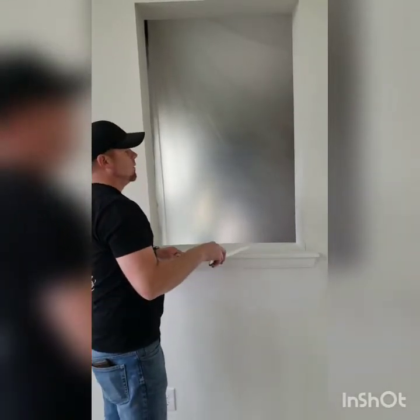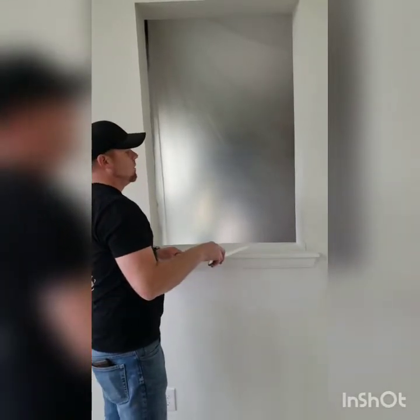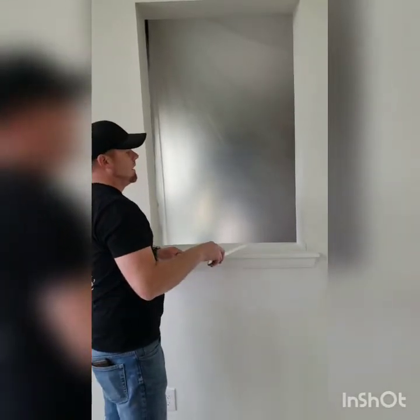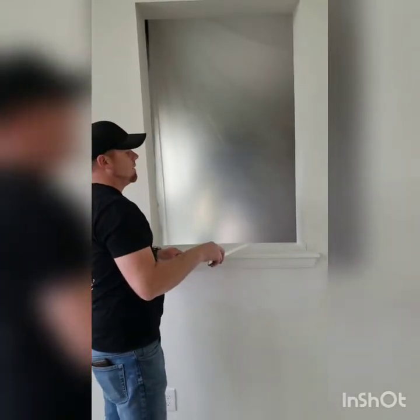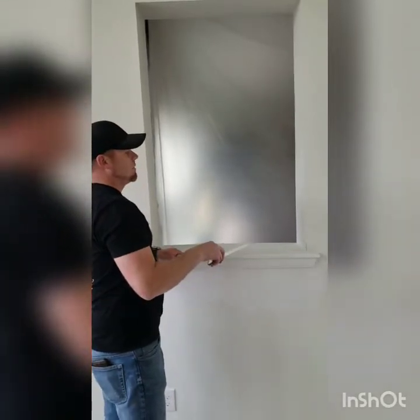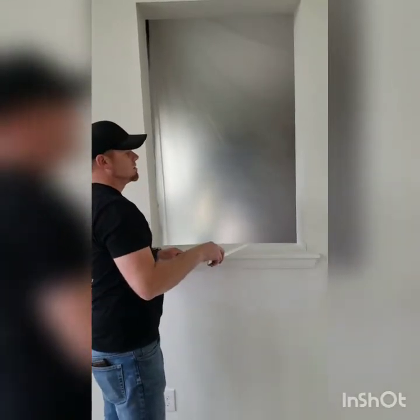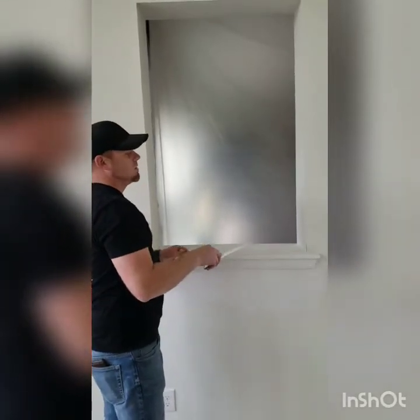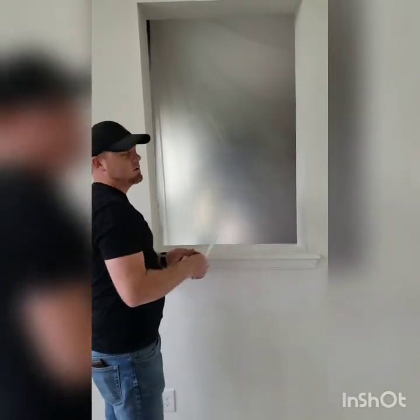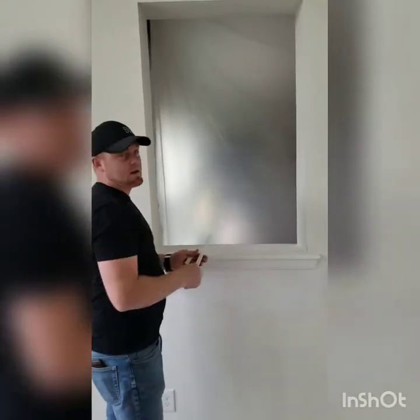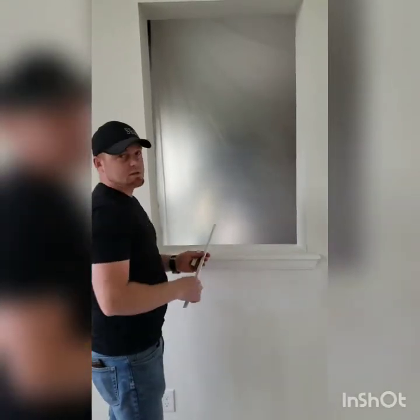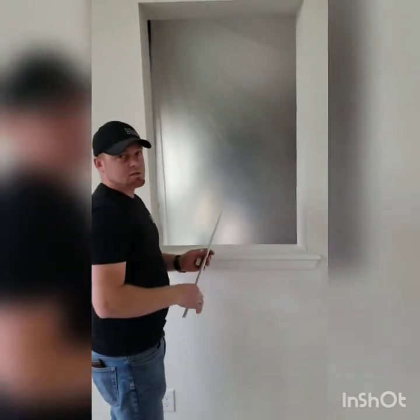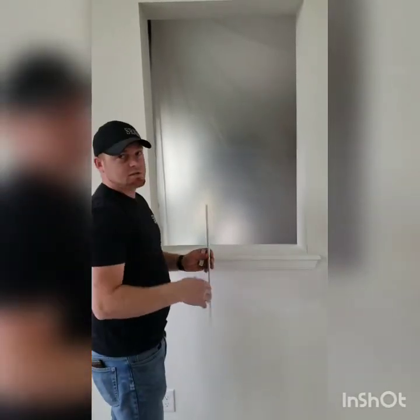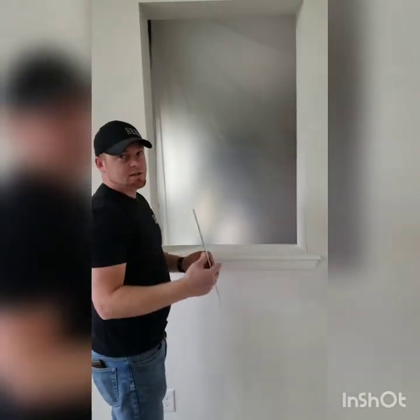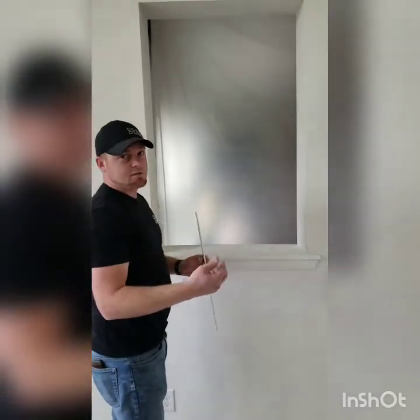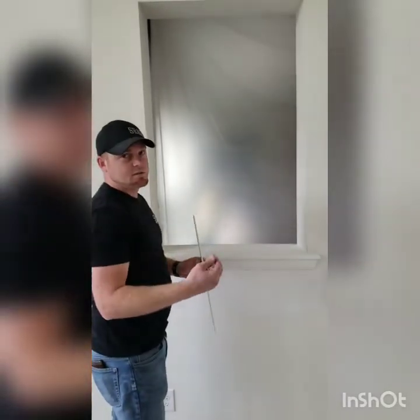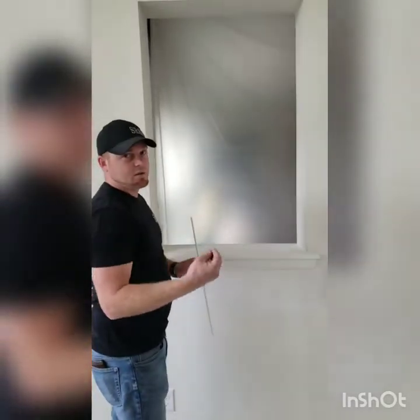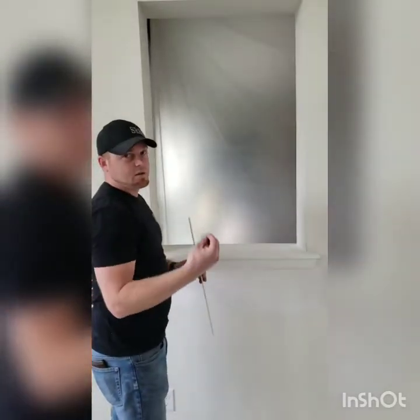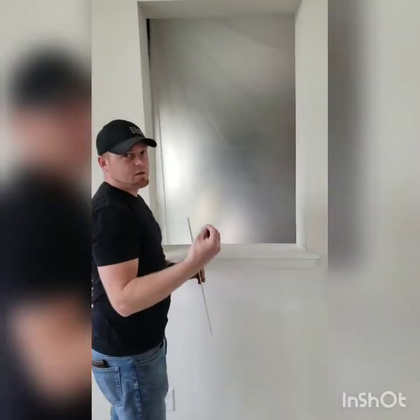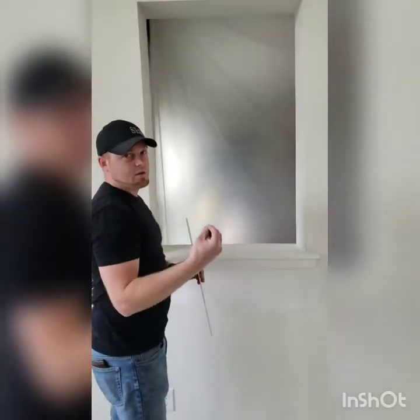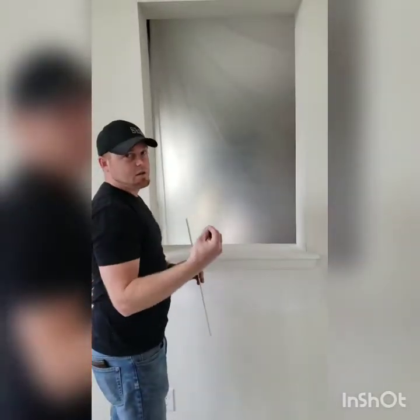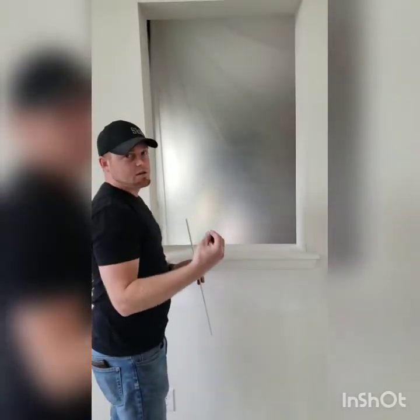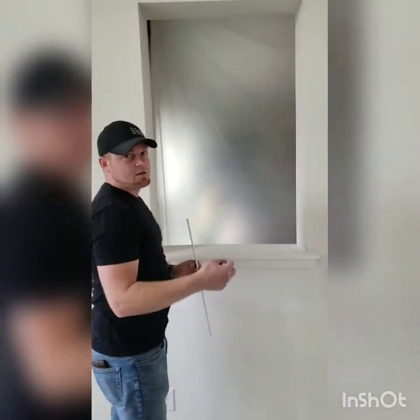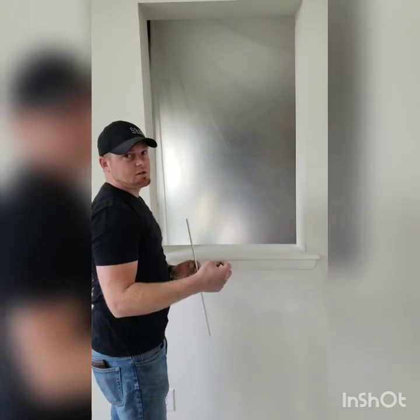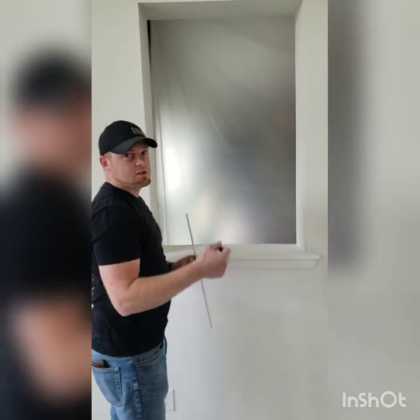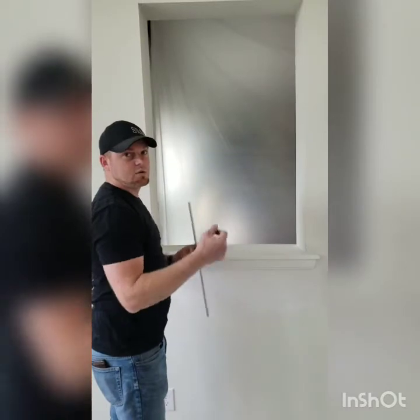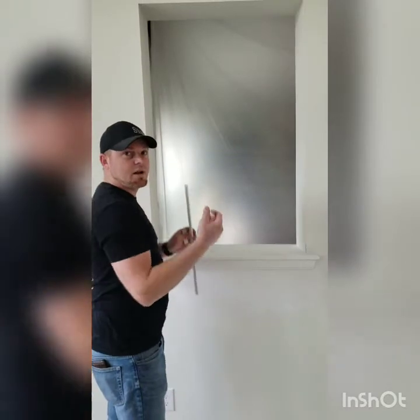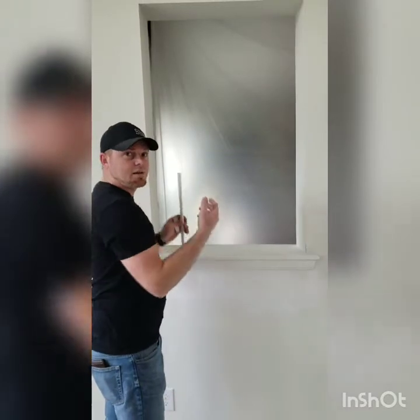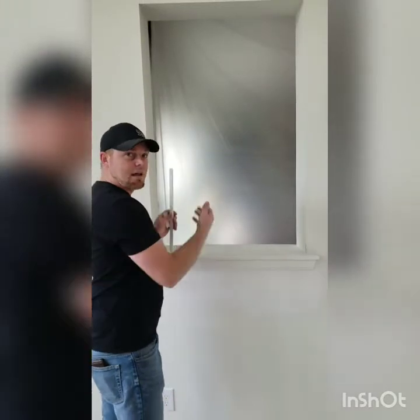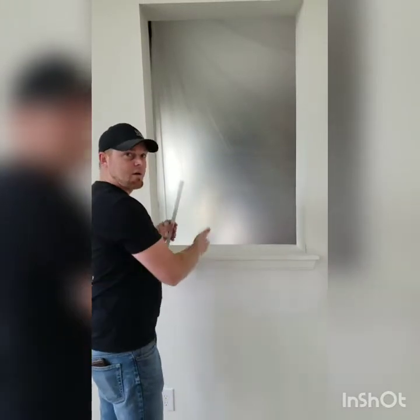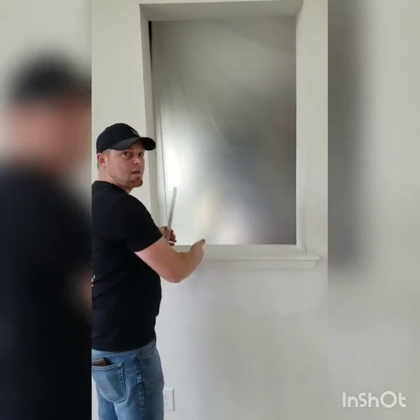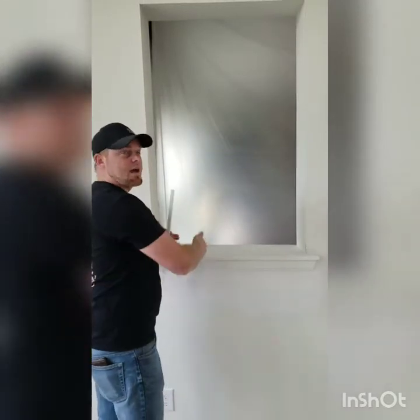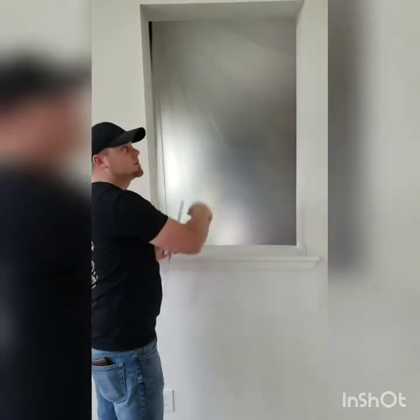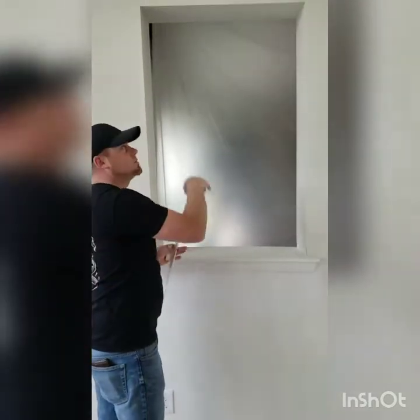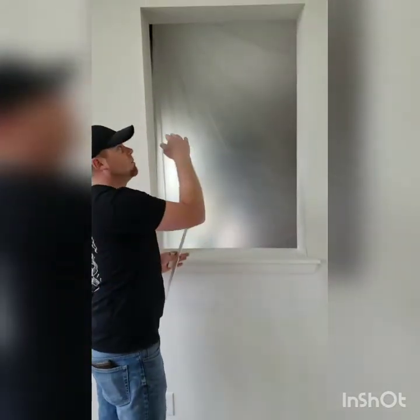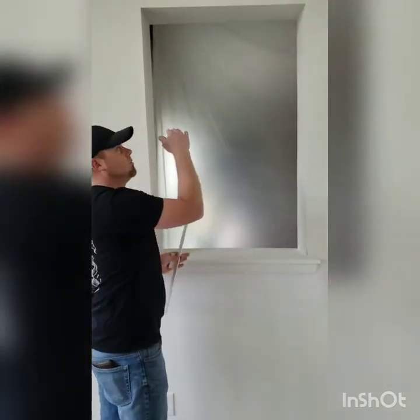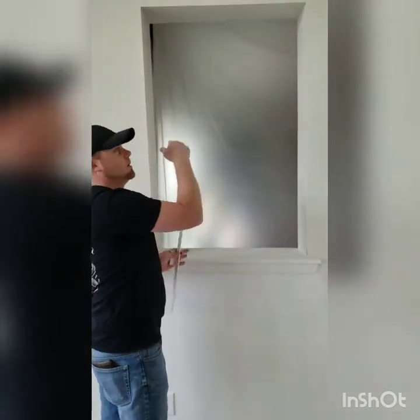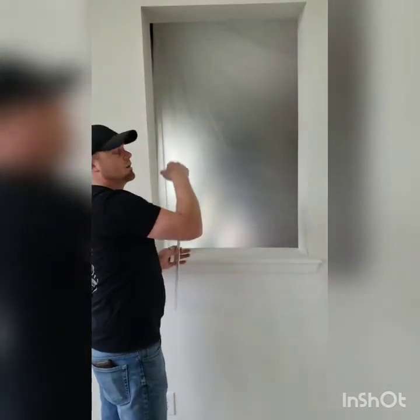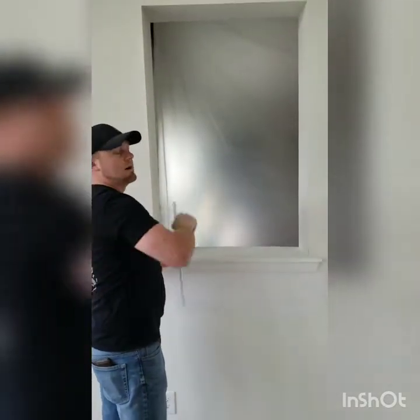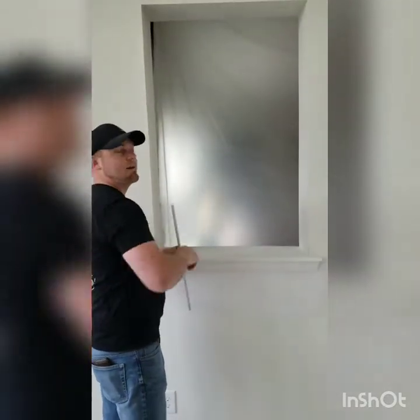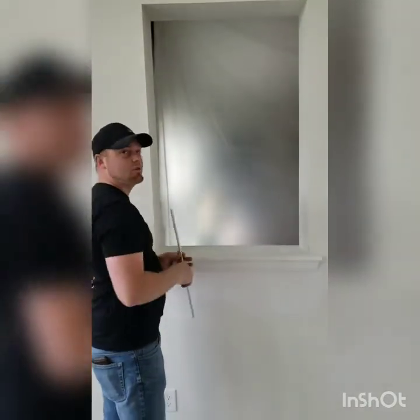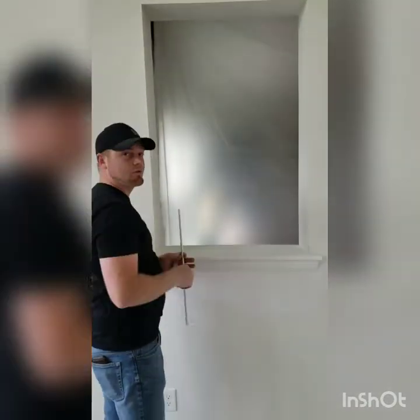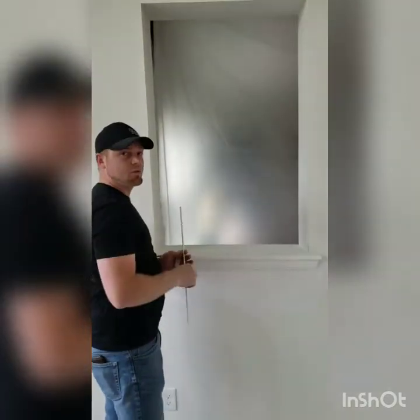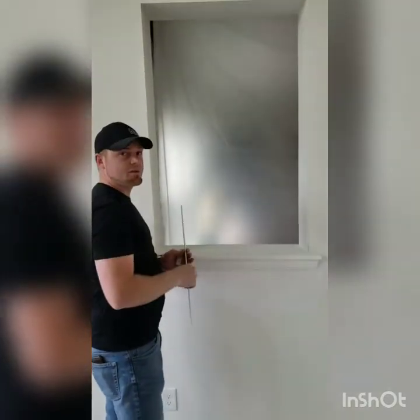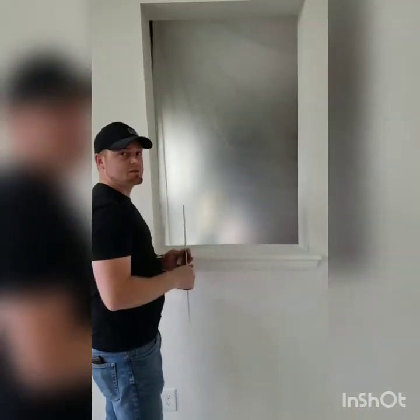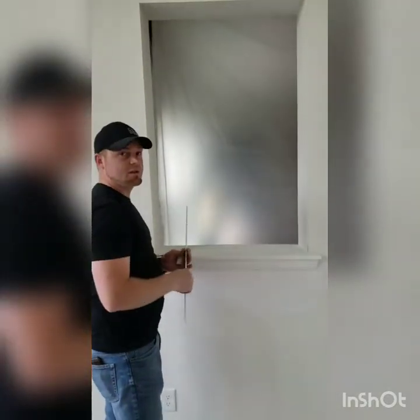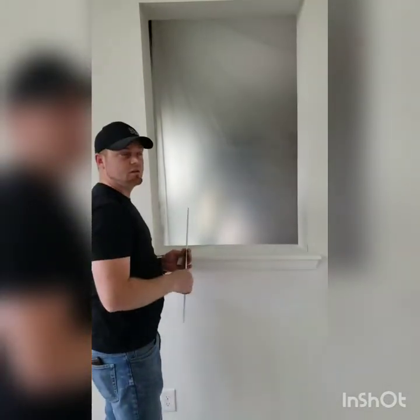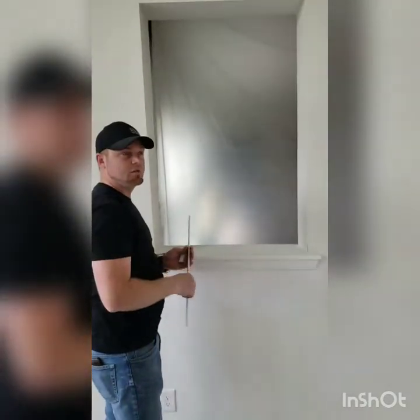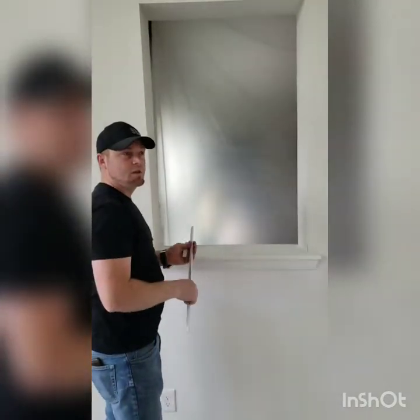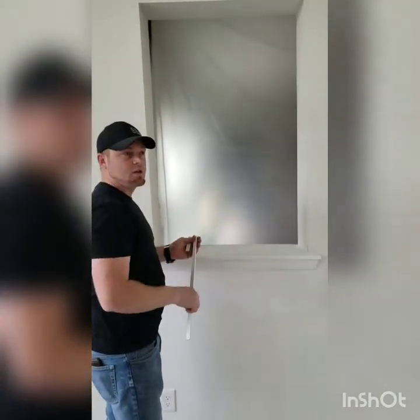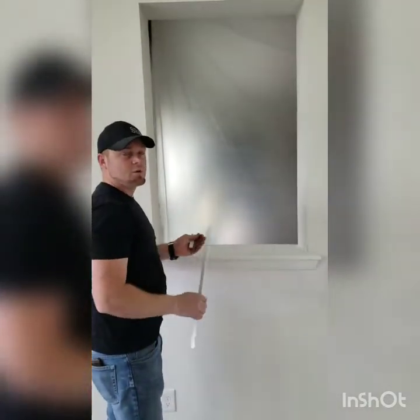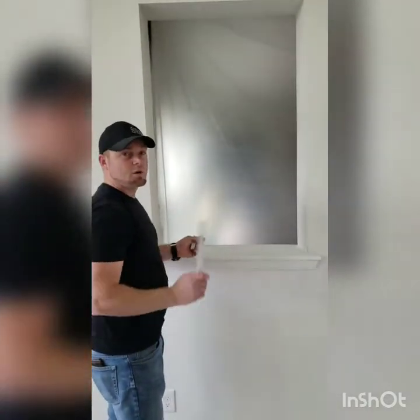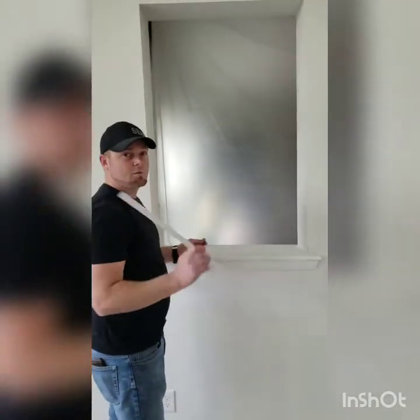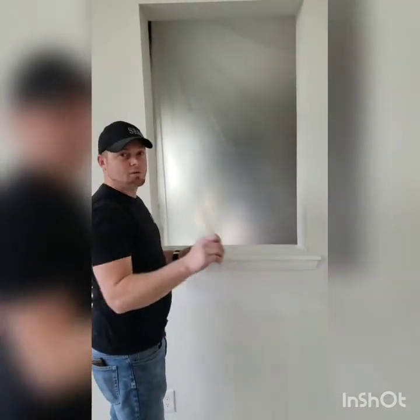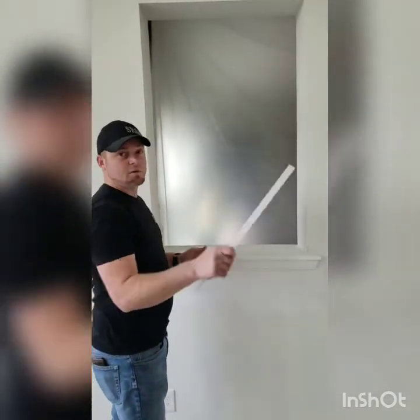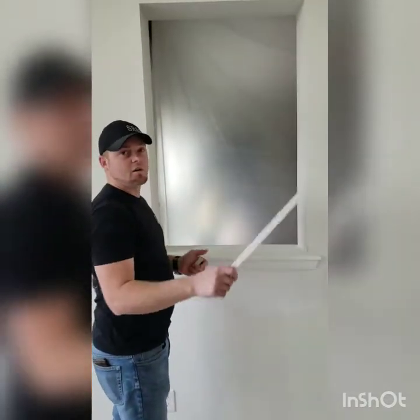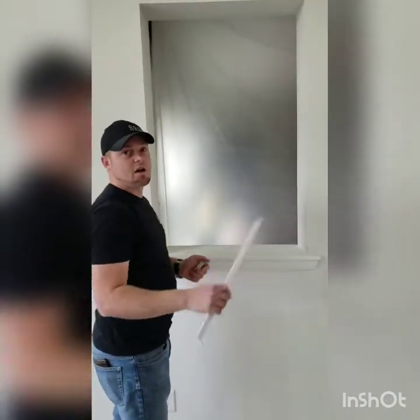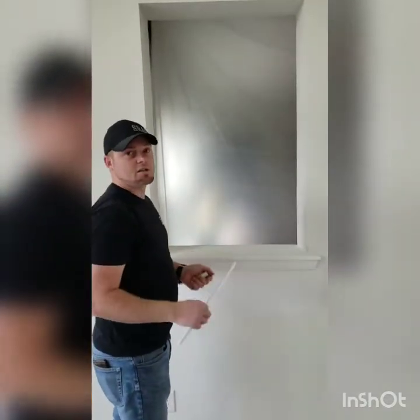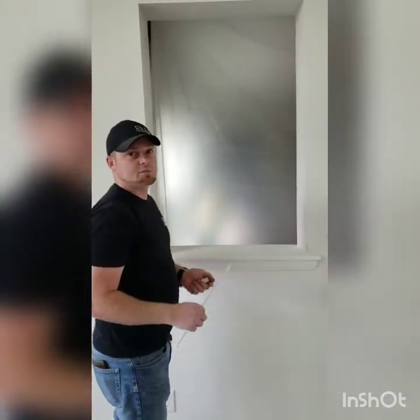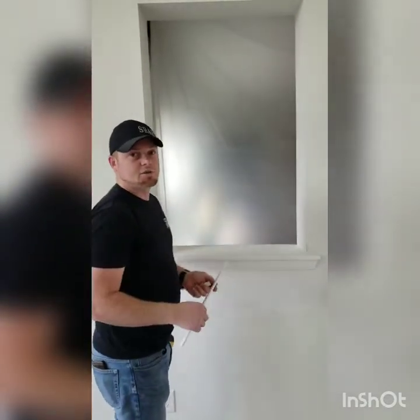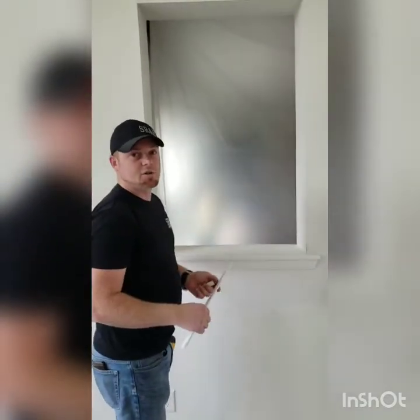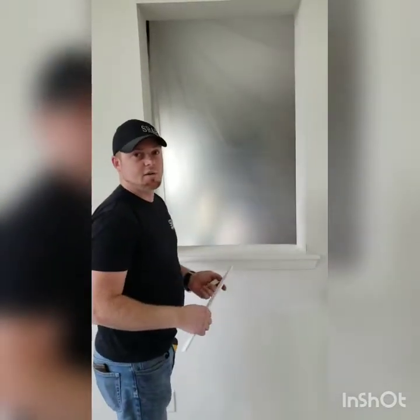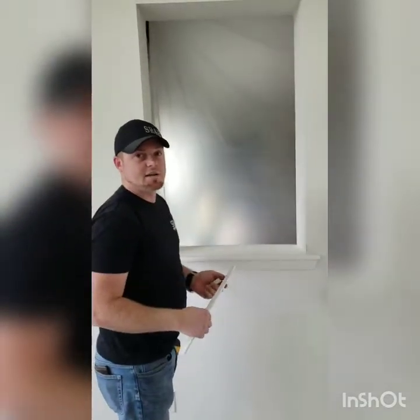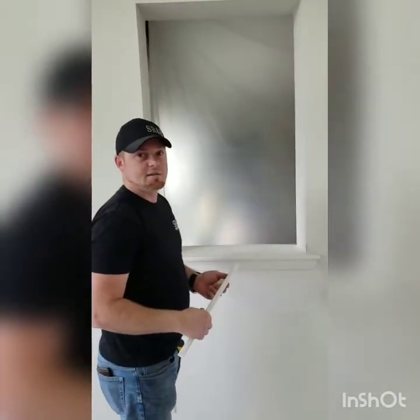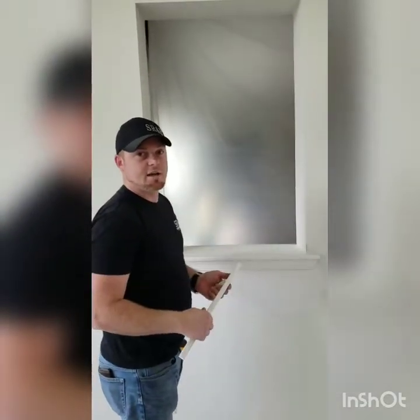I want to show you guys the steps it took to cut down the actual bi-fold door itself, so we're going to move to the garage and I'll show you guys that.